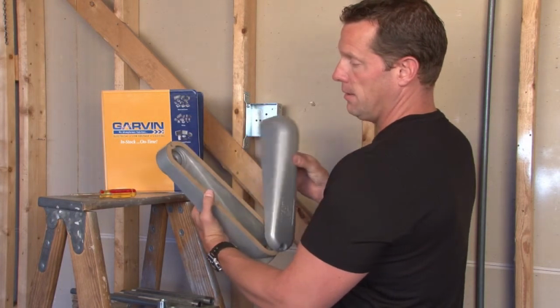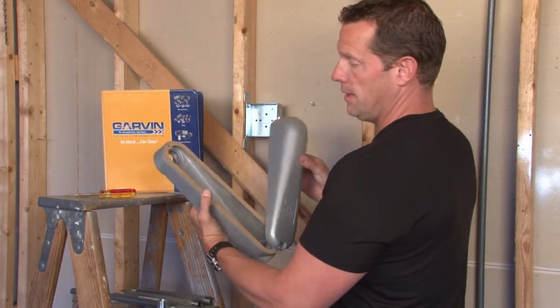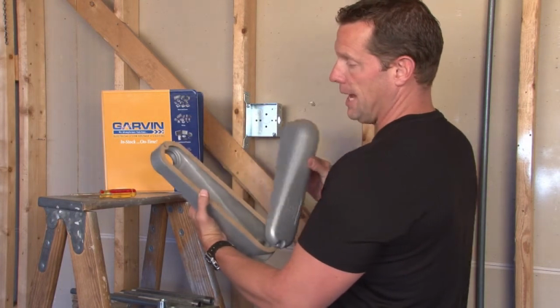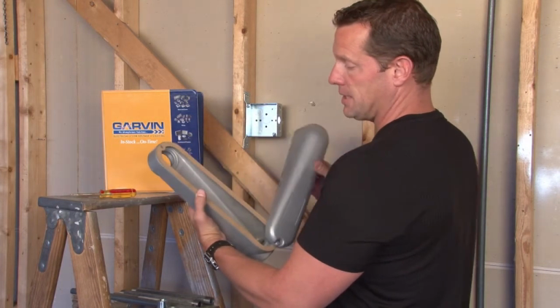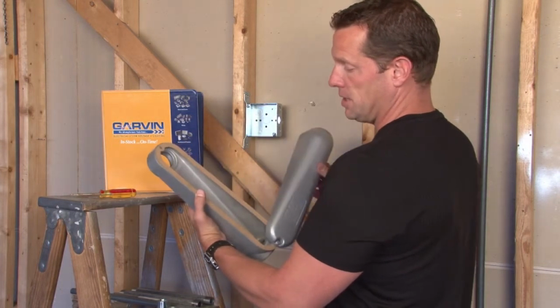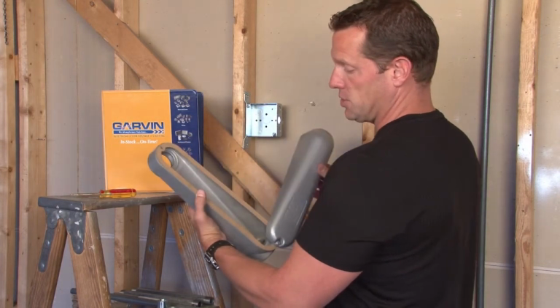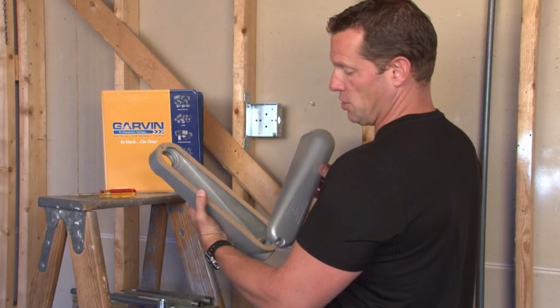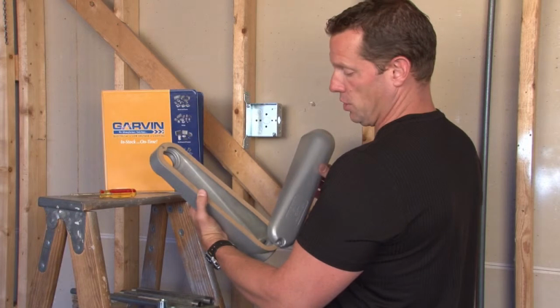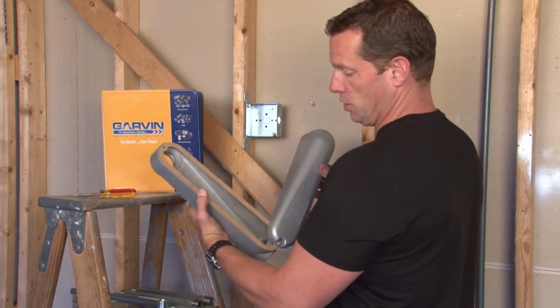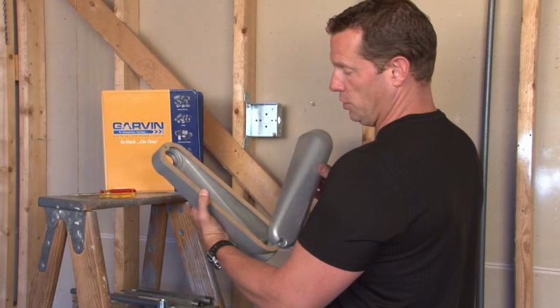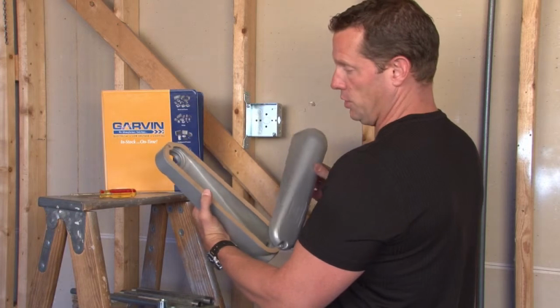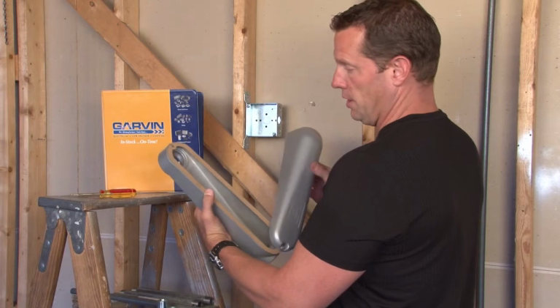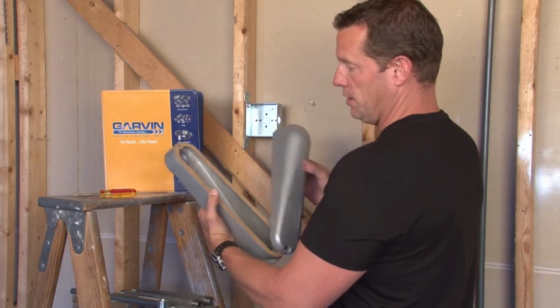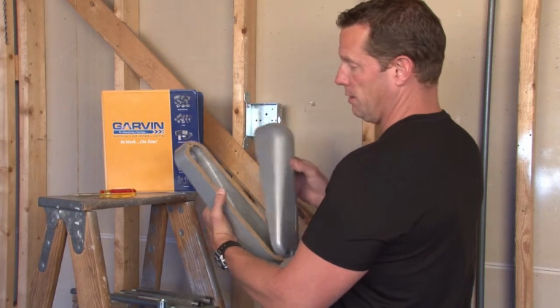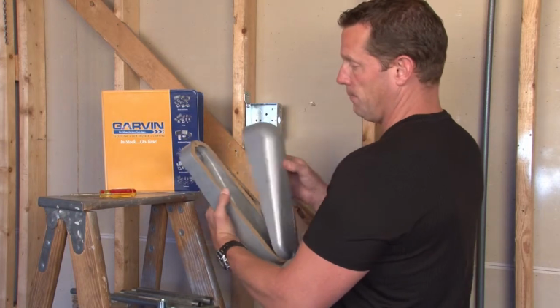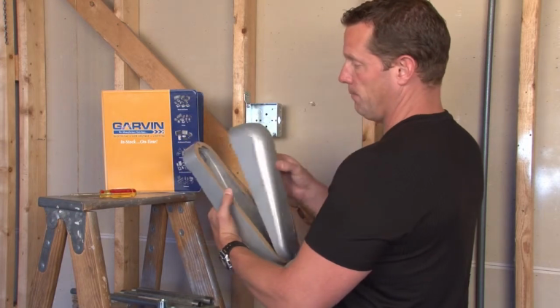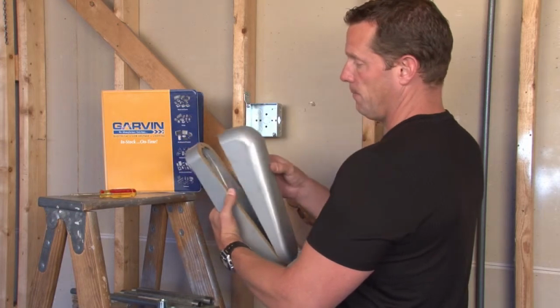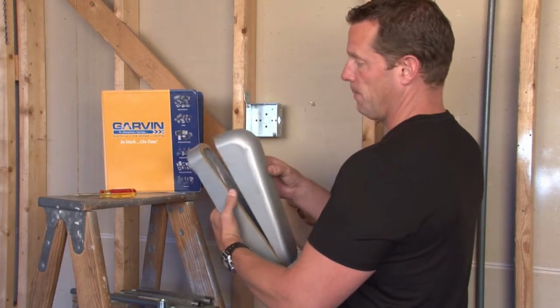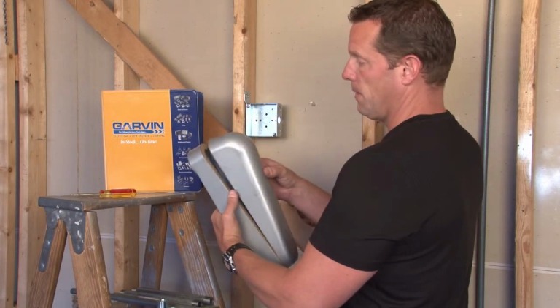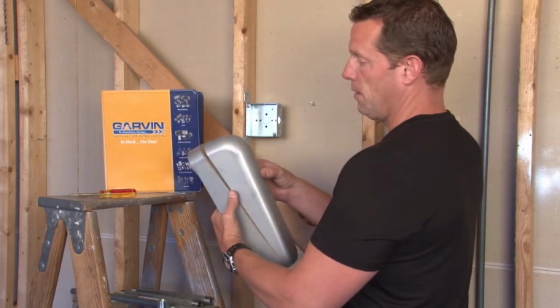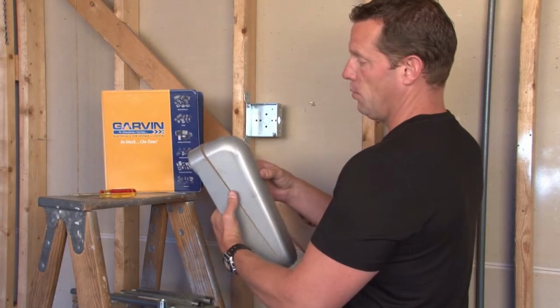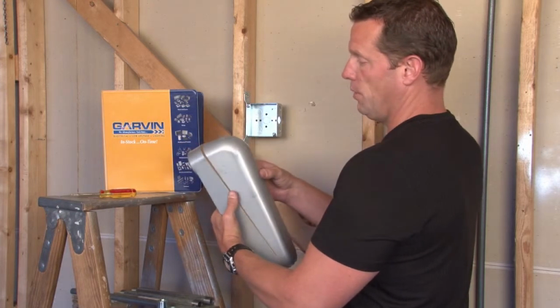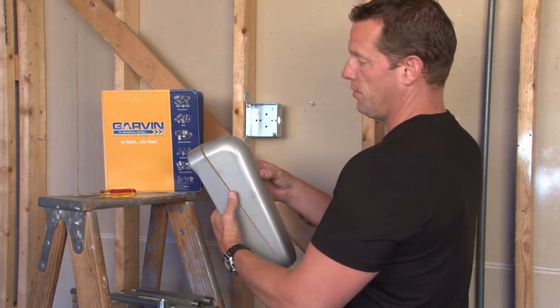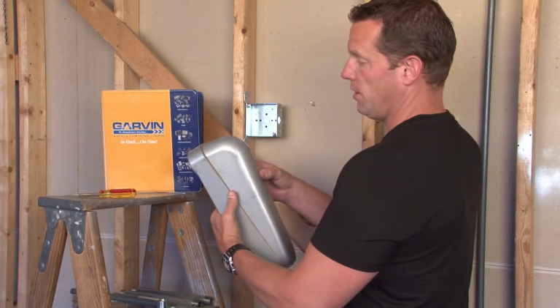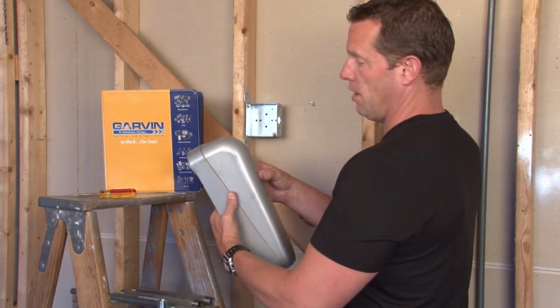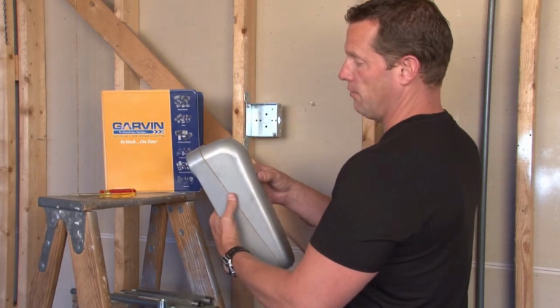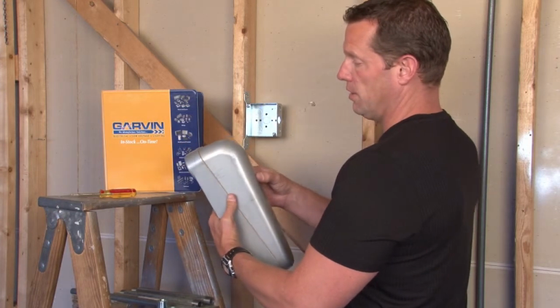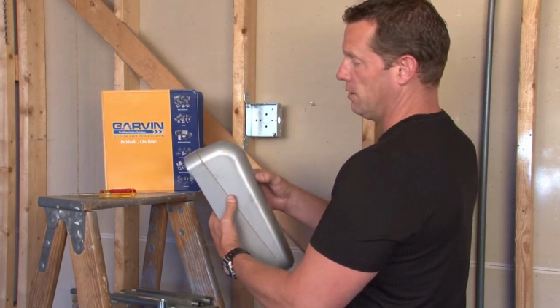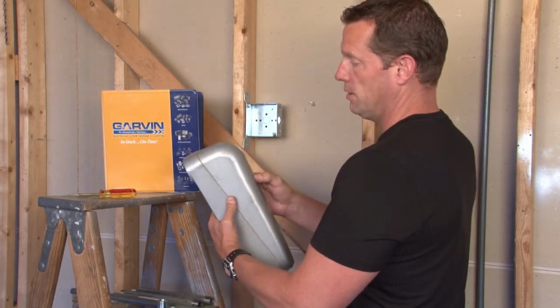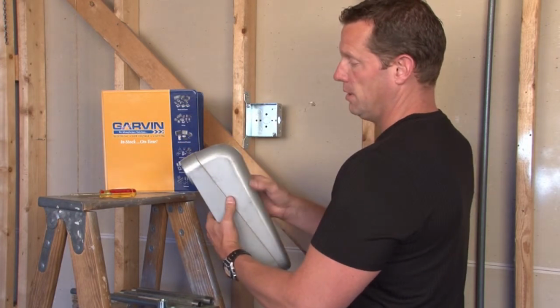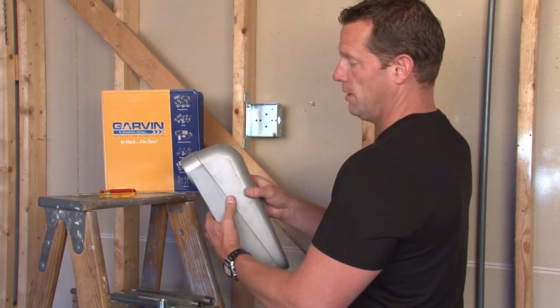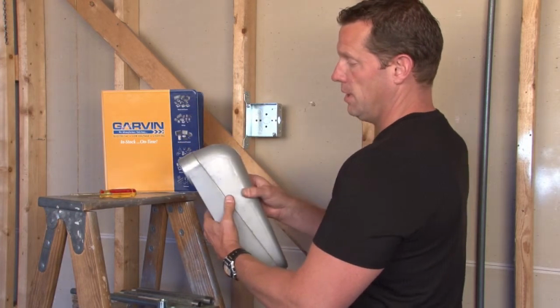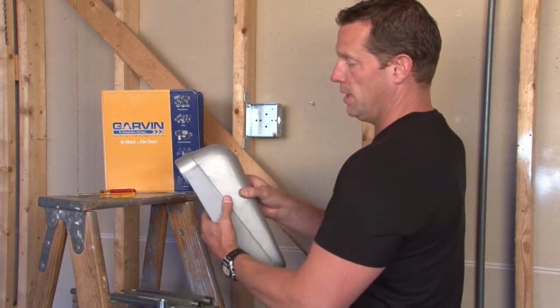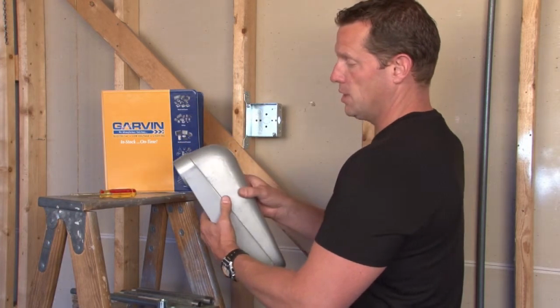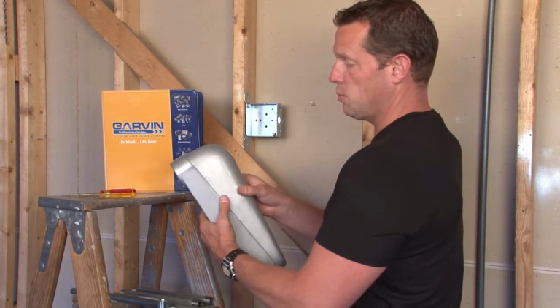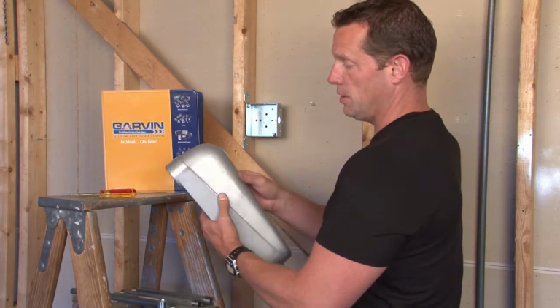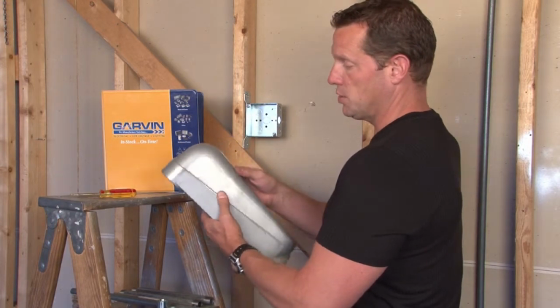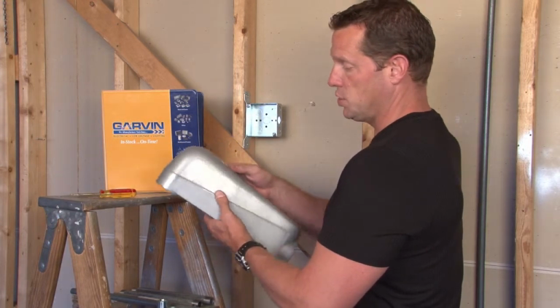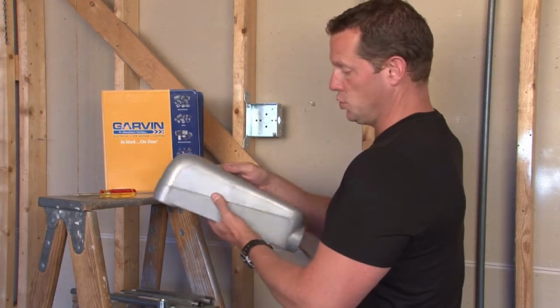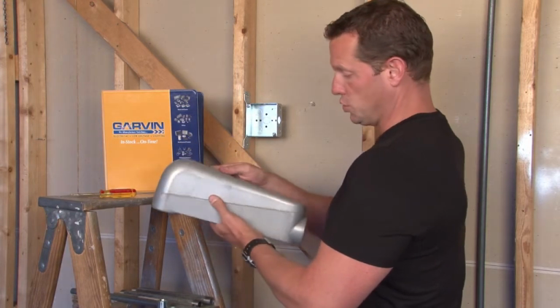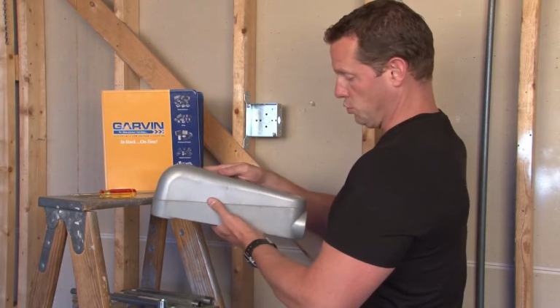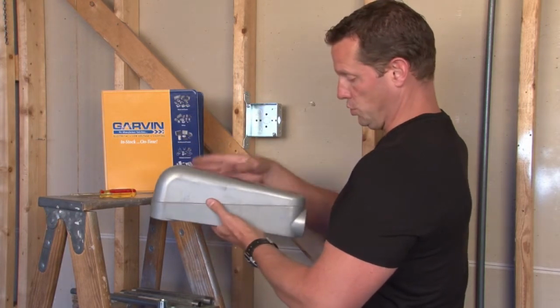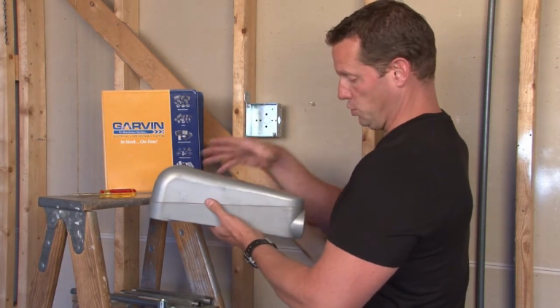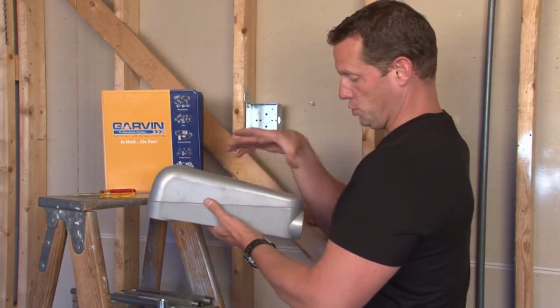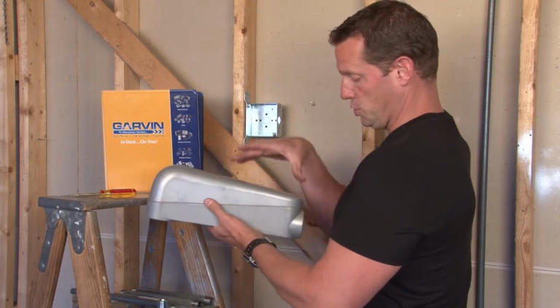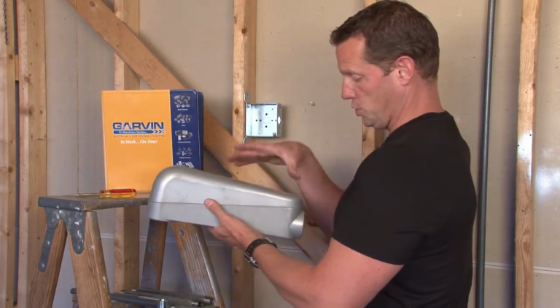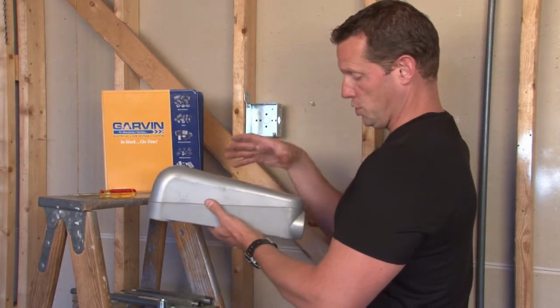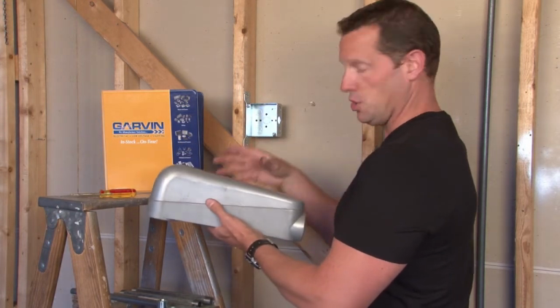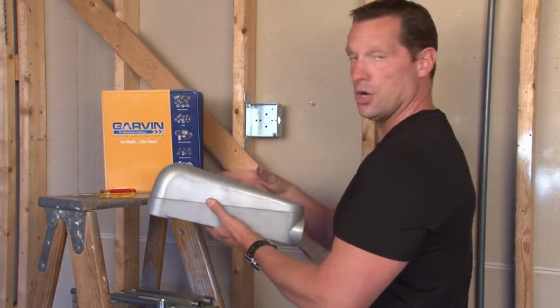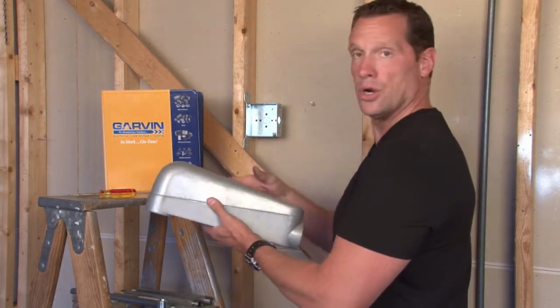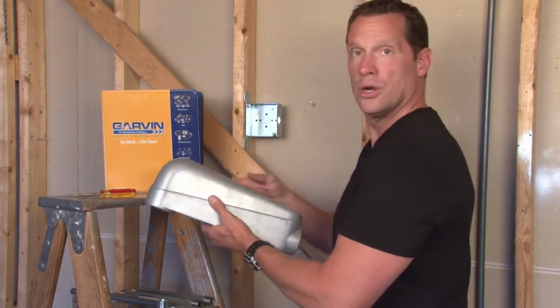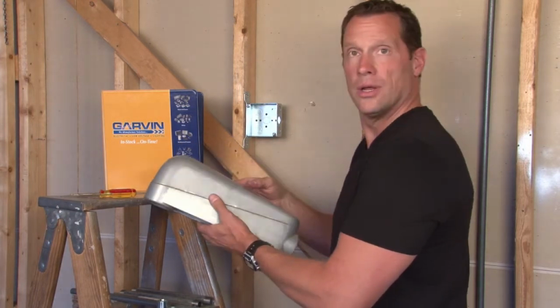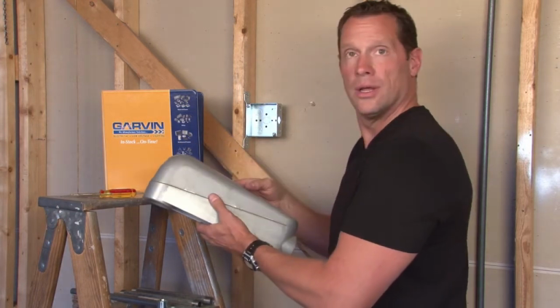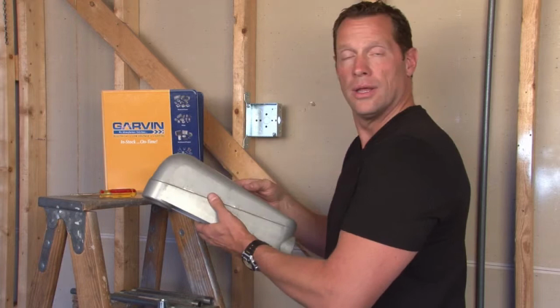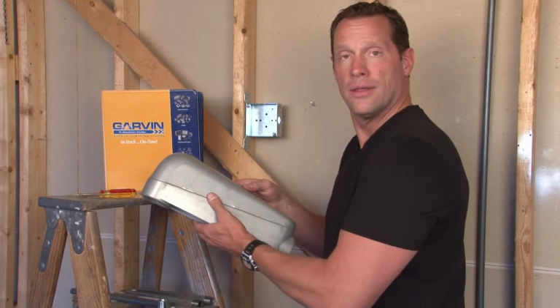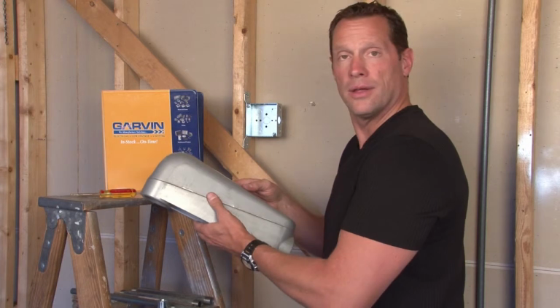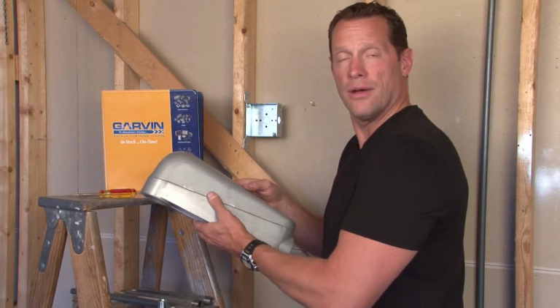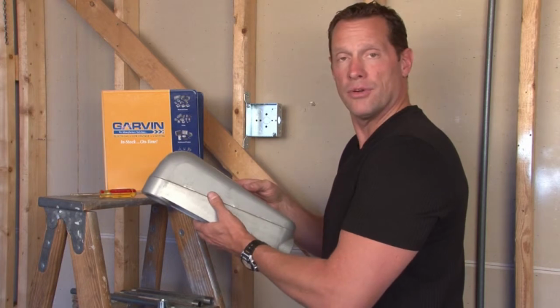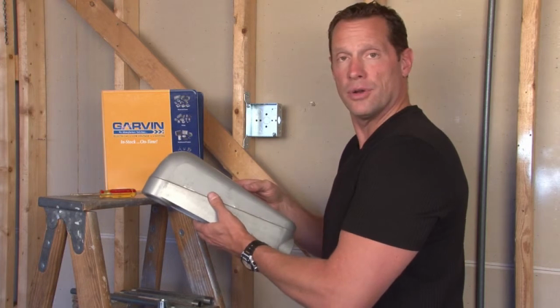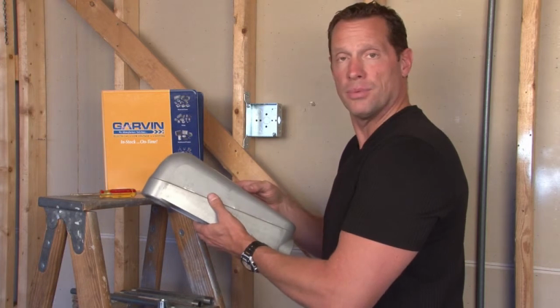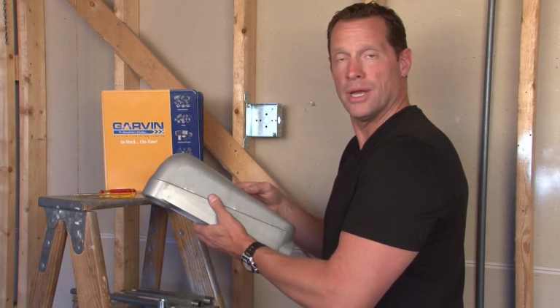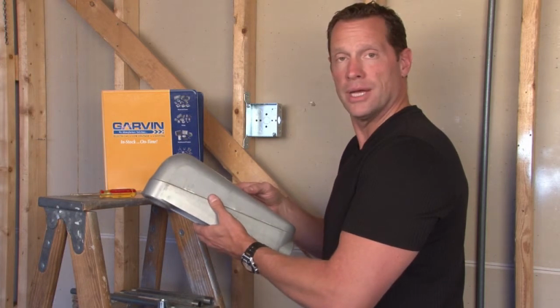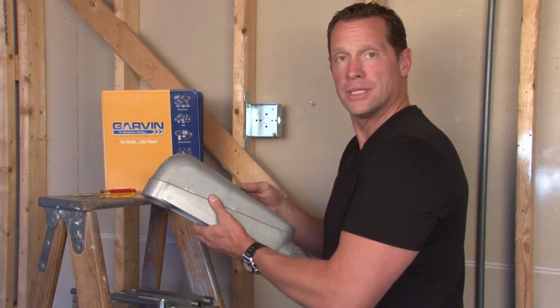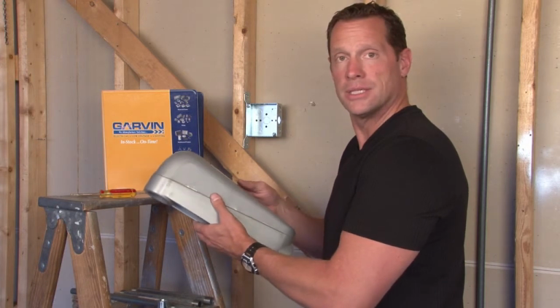Gaskets are included with the cover, as well as two screws to secure the cover in place.